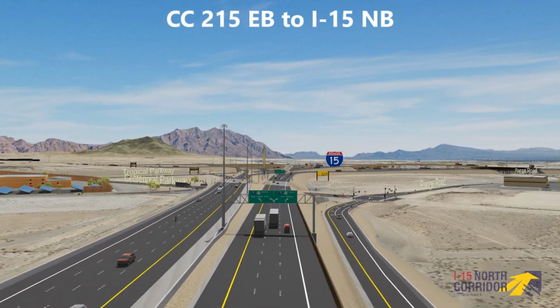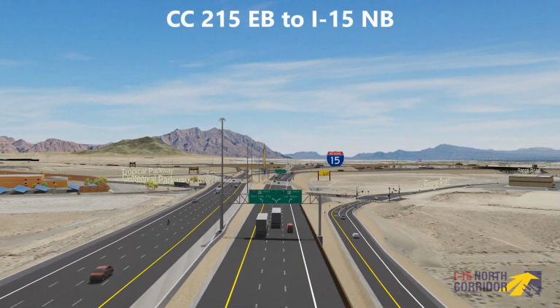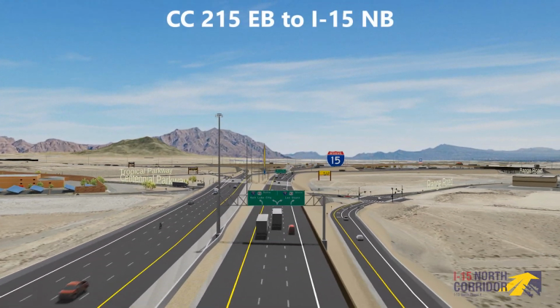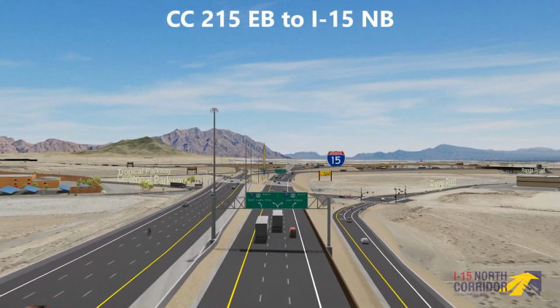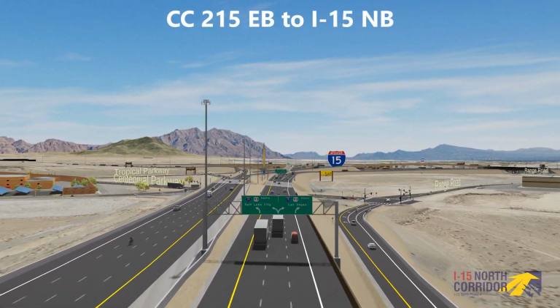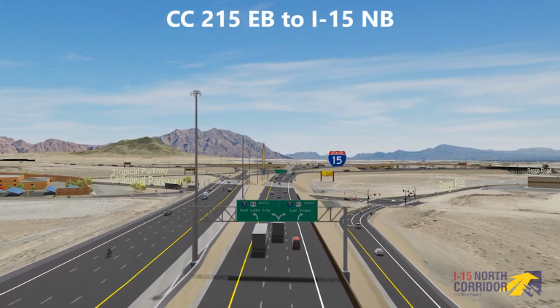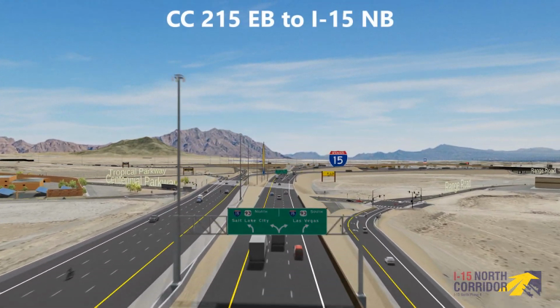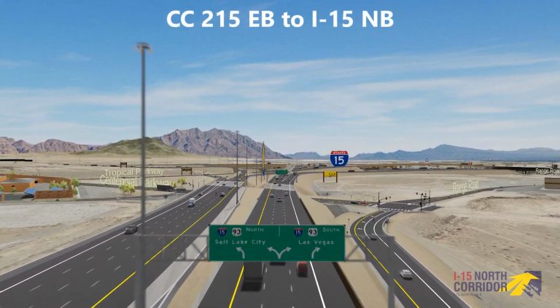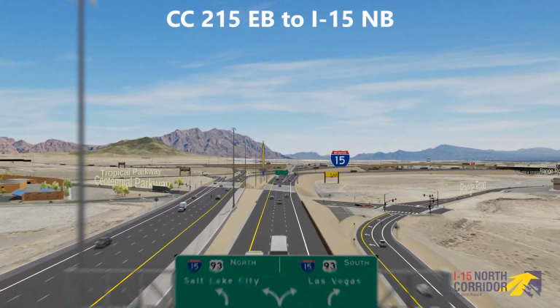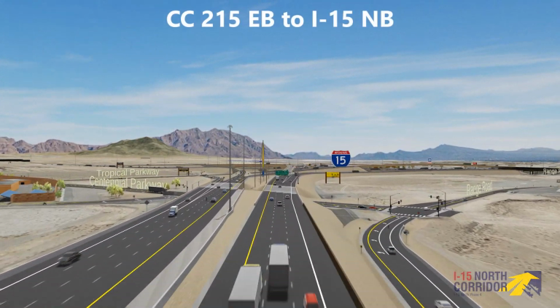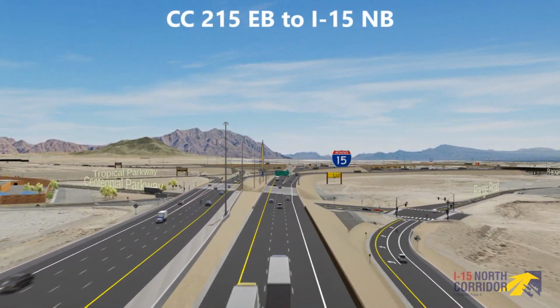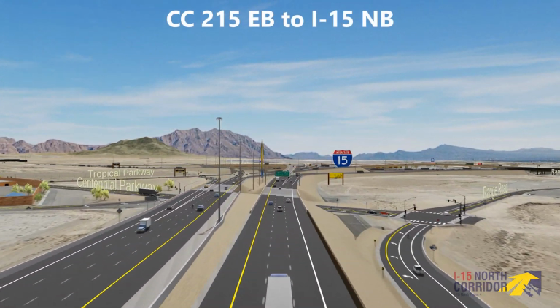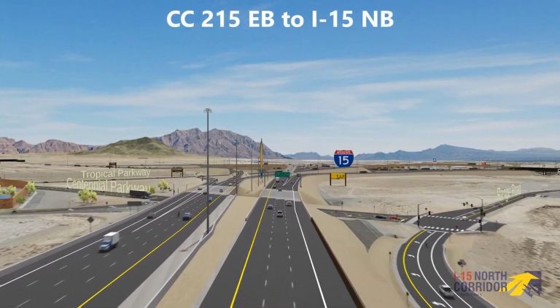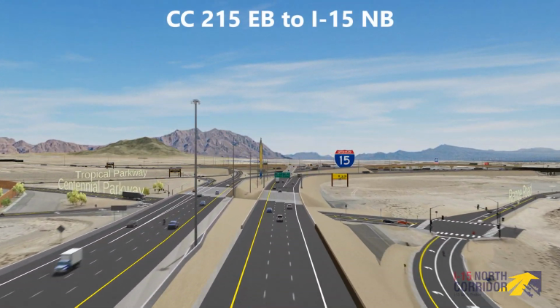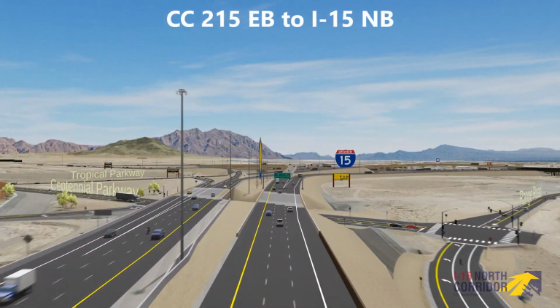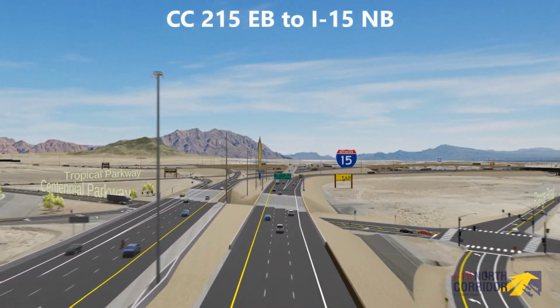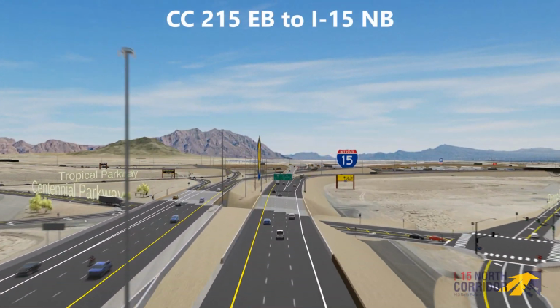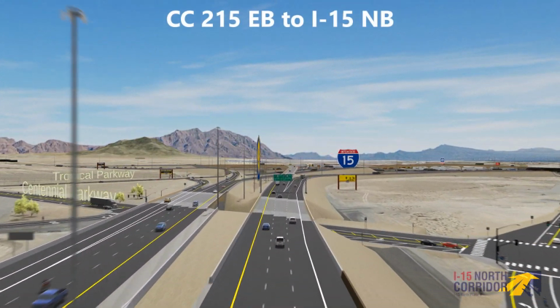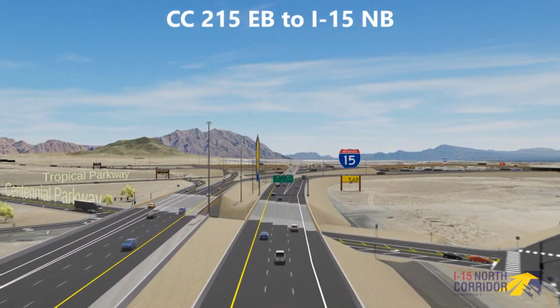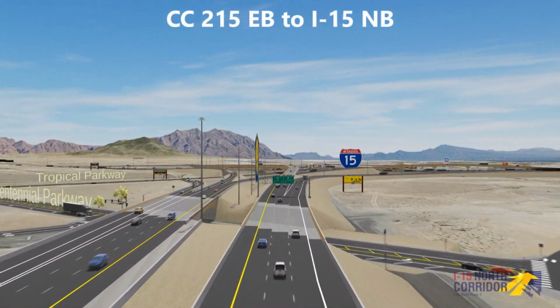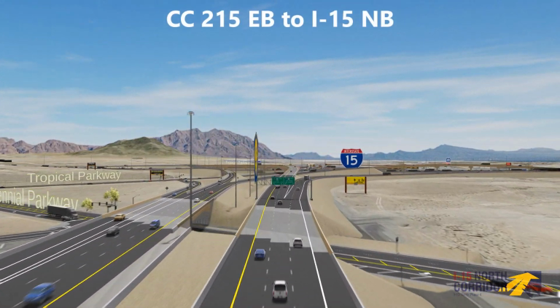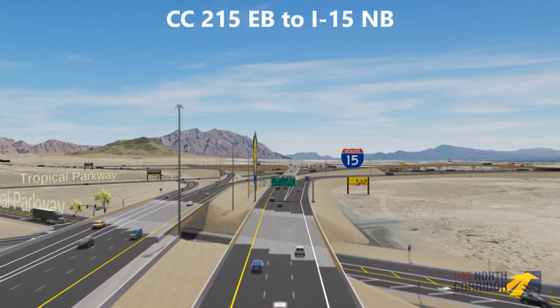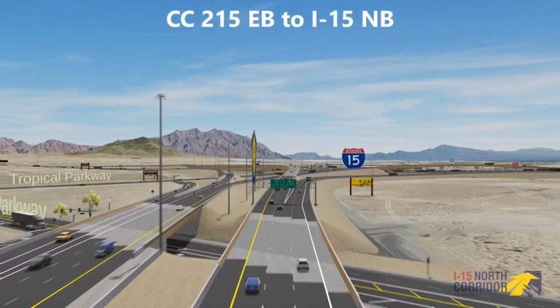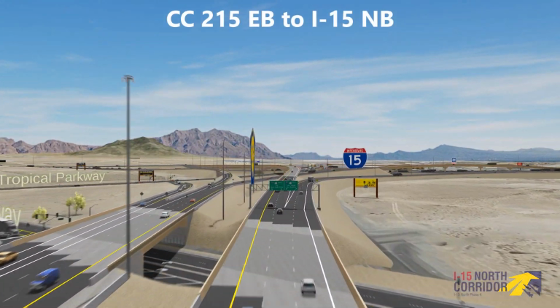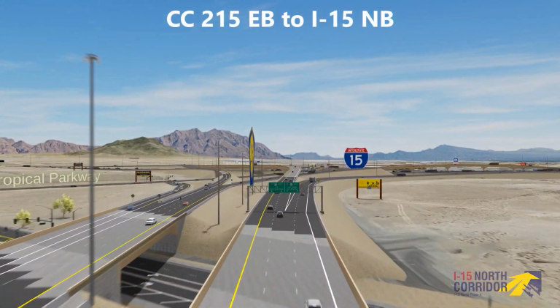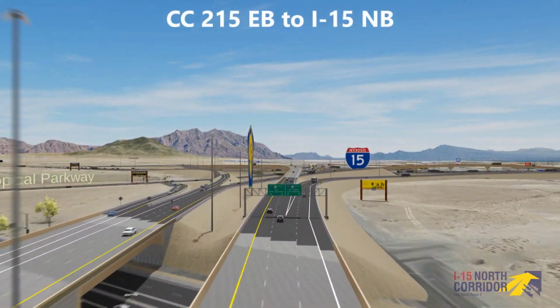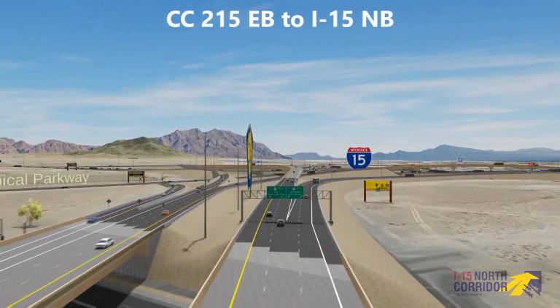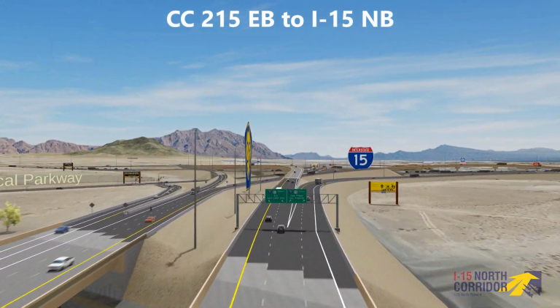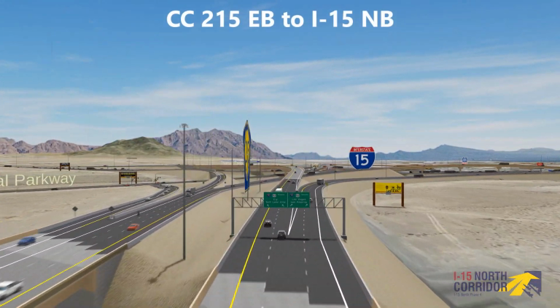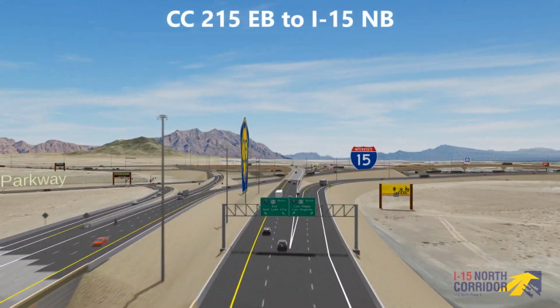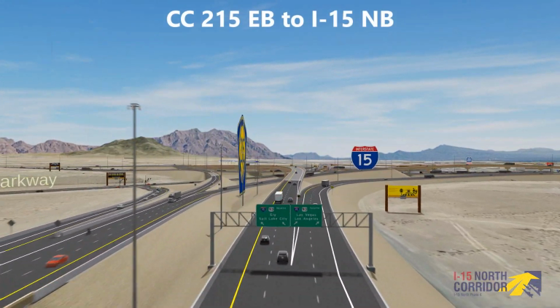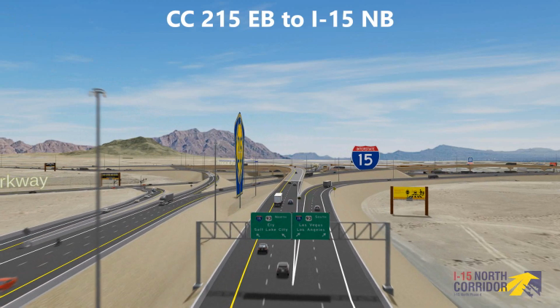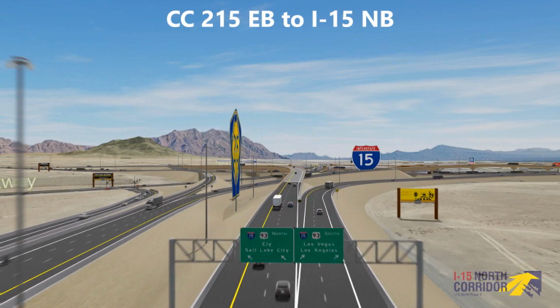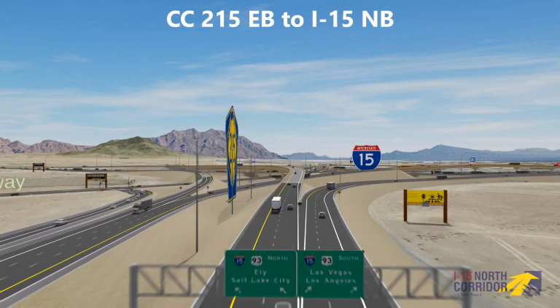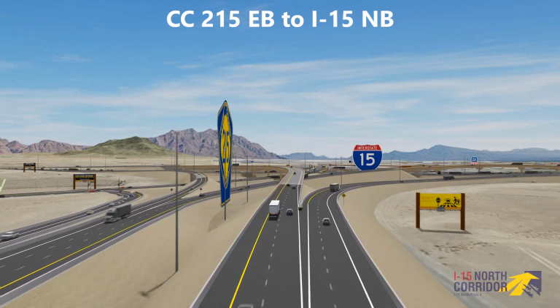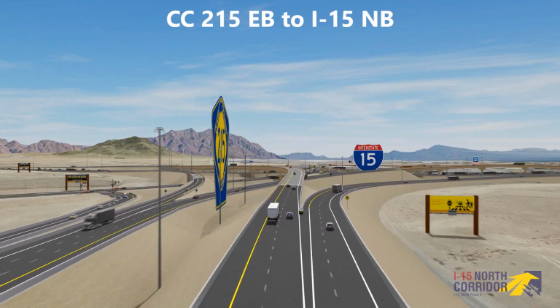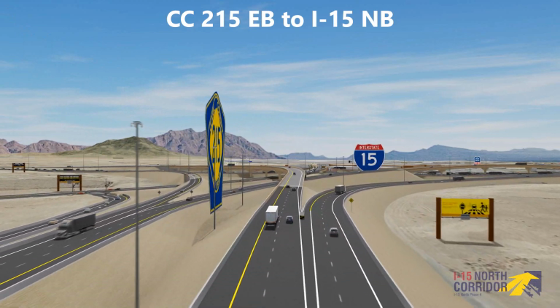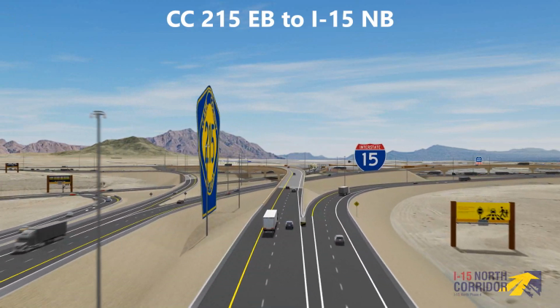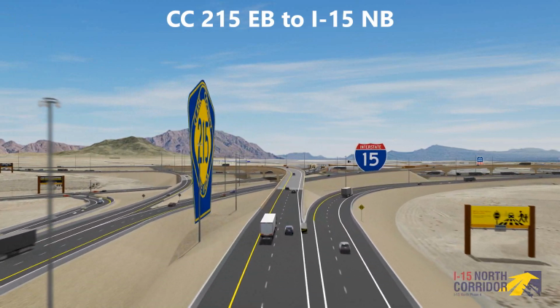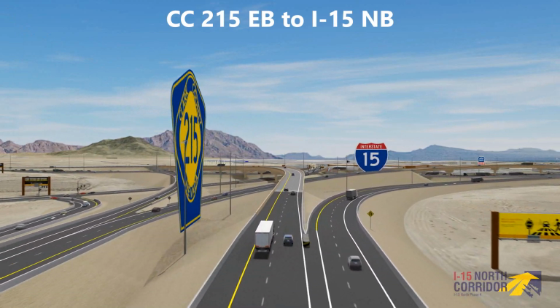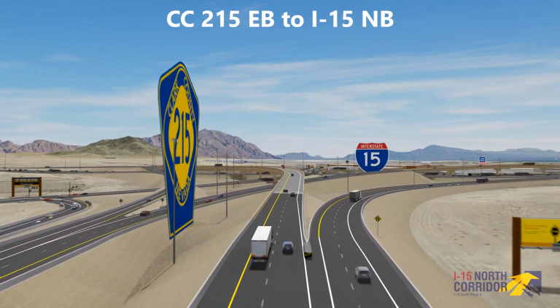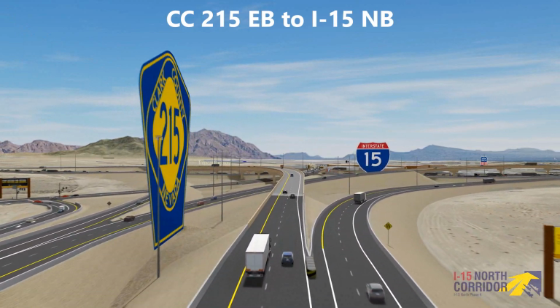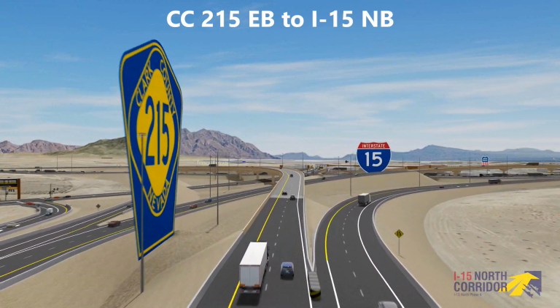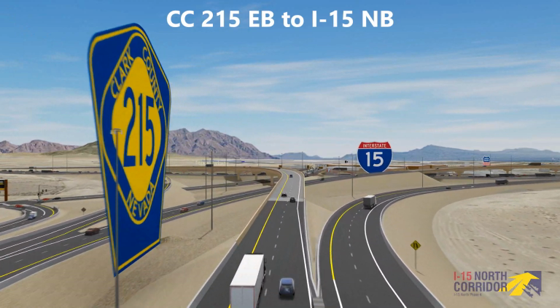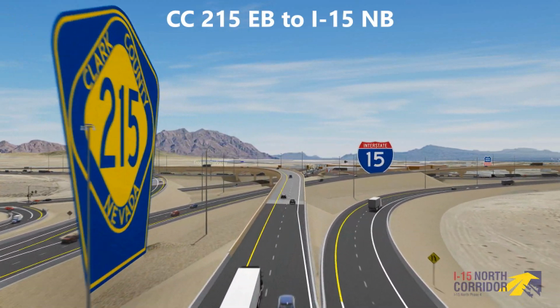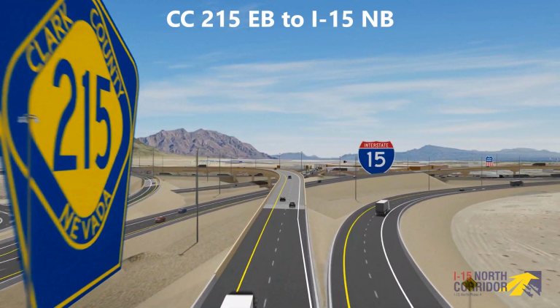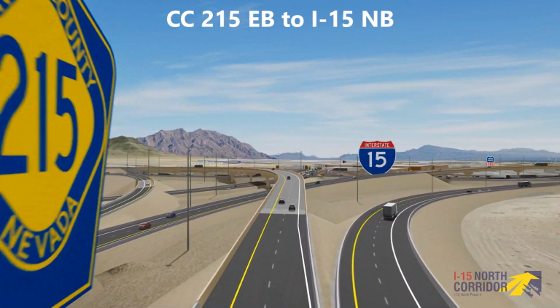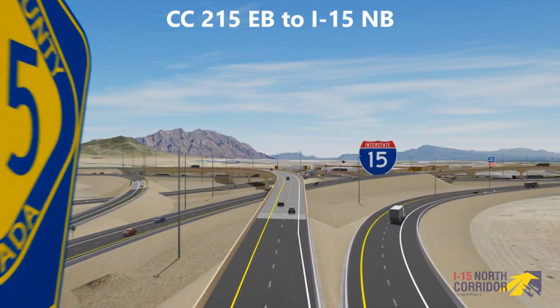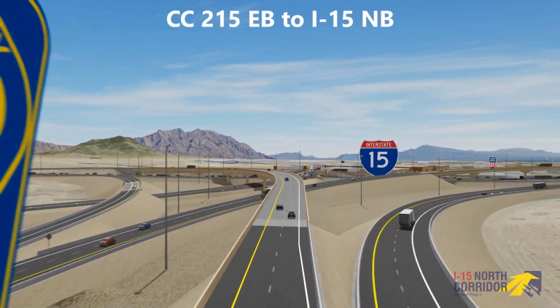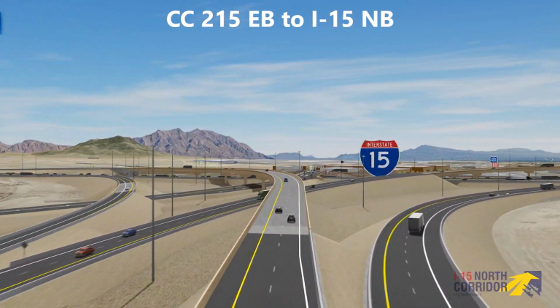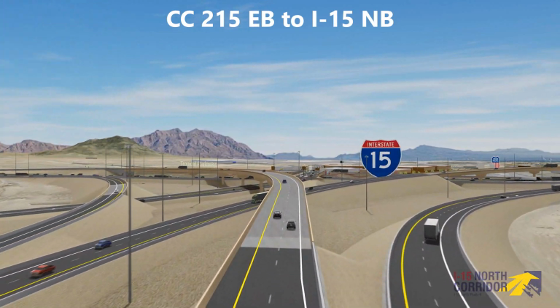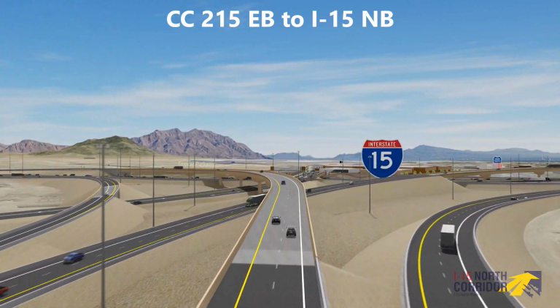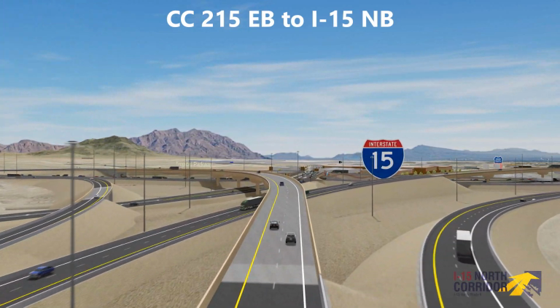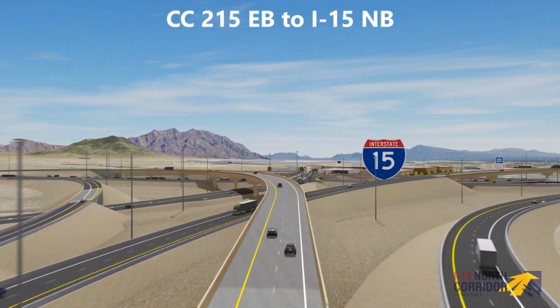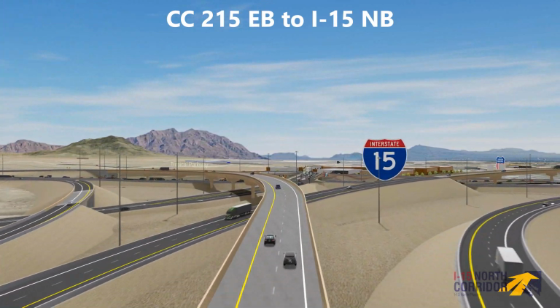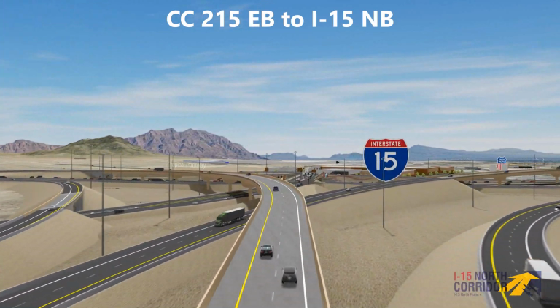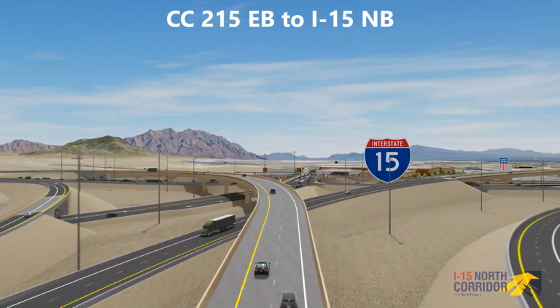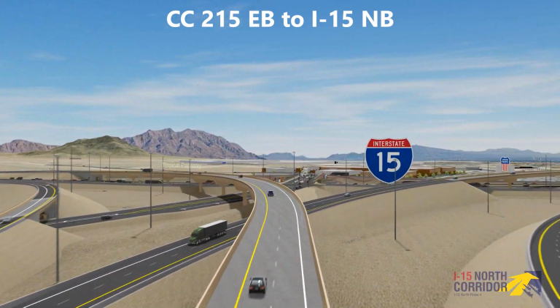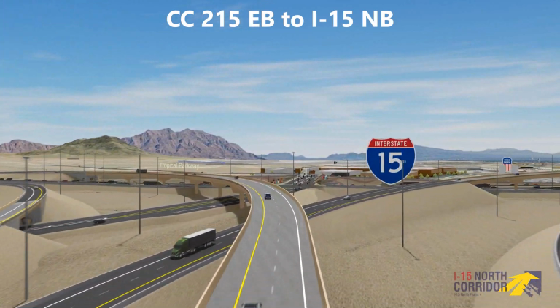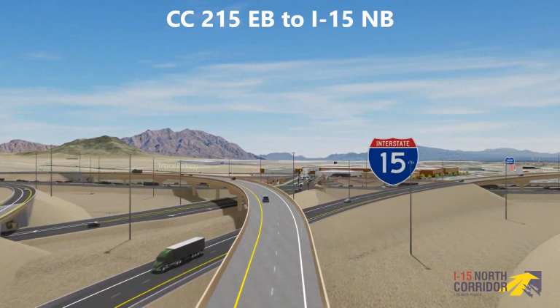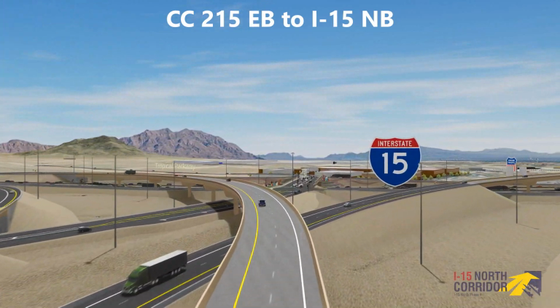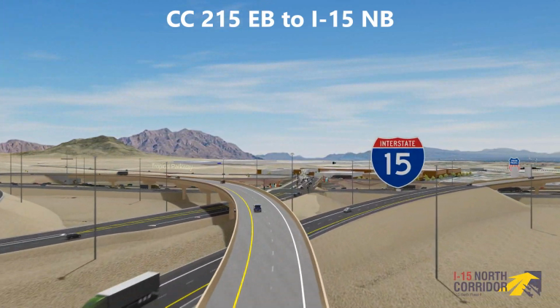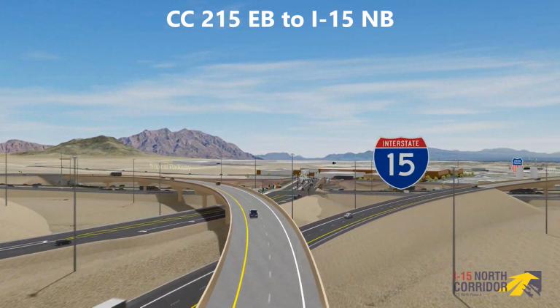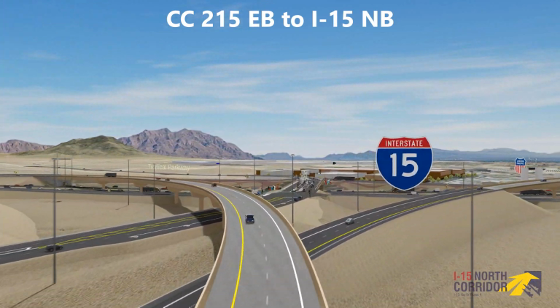Heading eastbound on I-15, two lanes fly over the I-15 northbound to 215 westbound connector and Tropical Parkway.